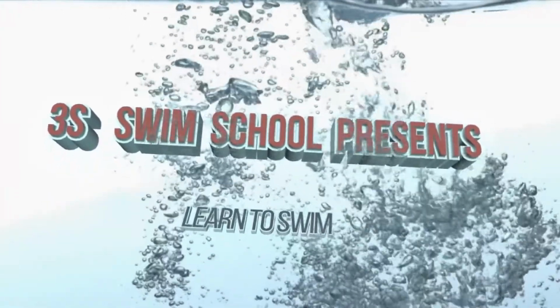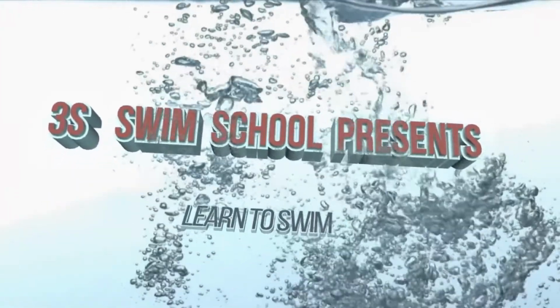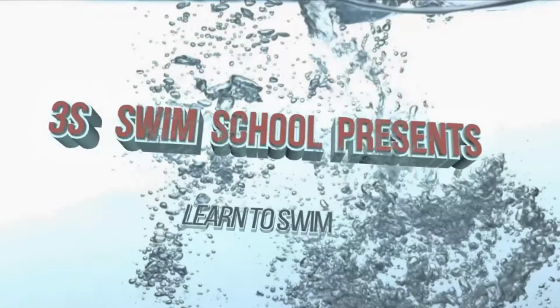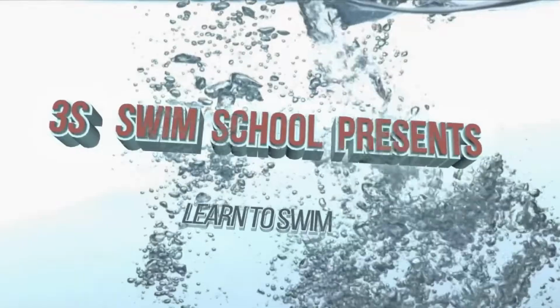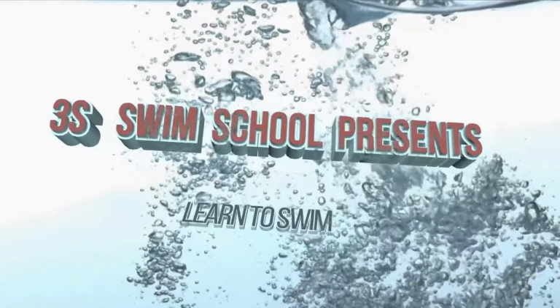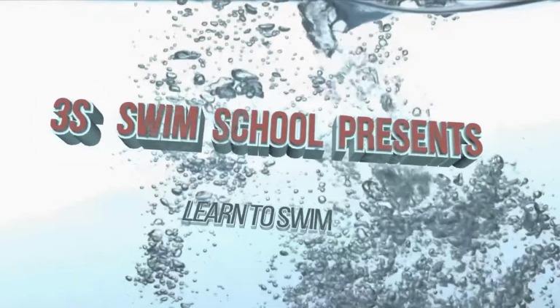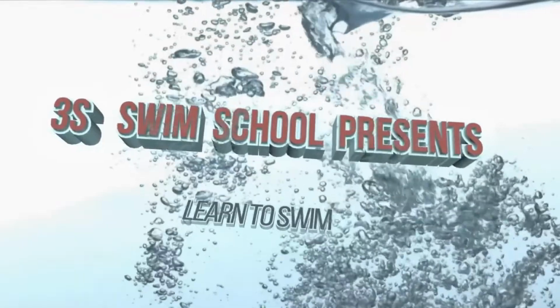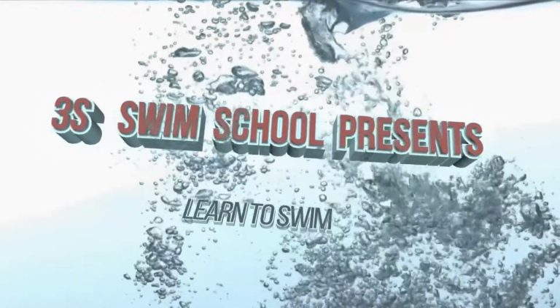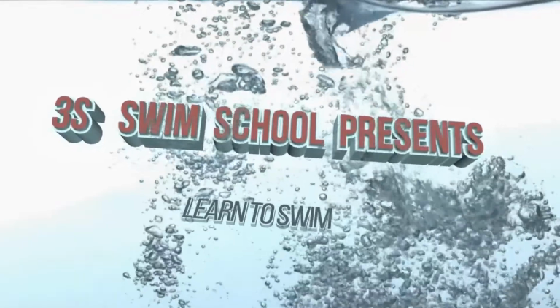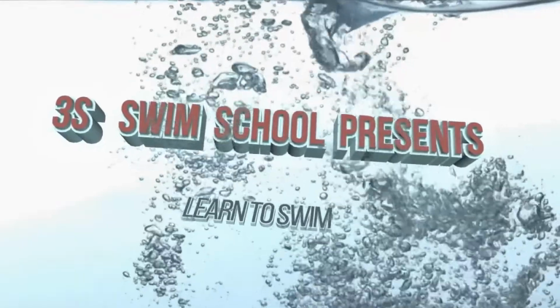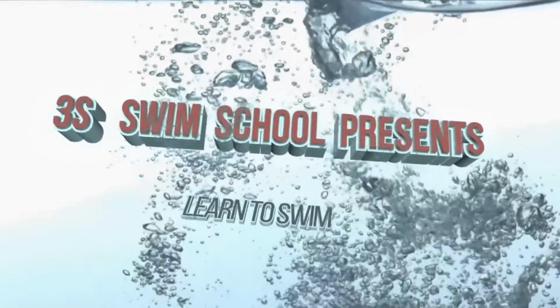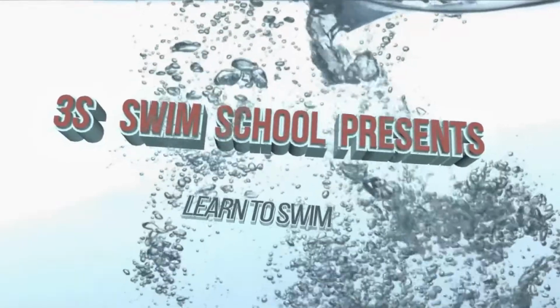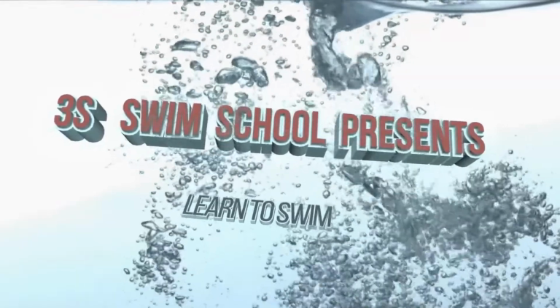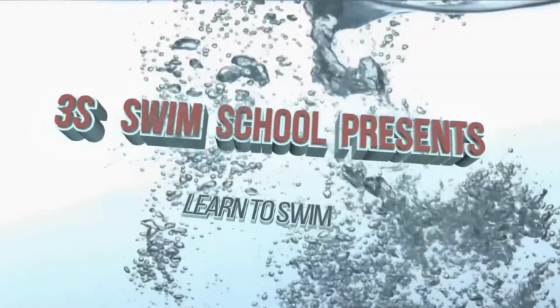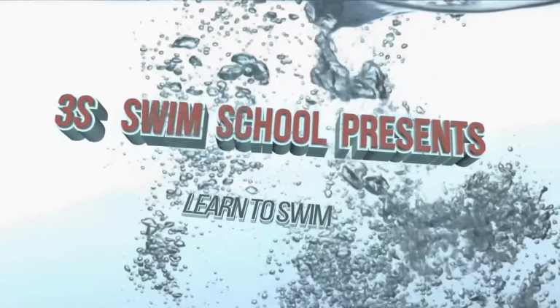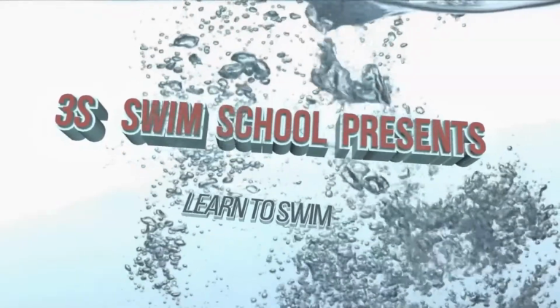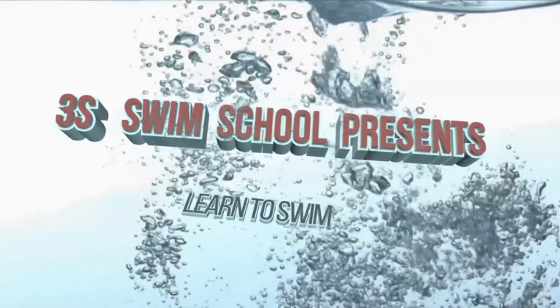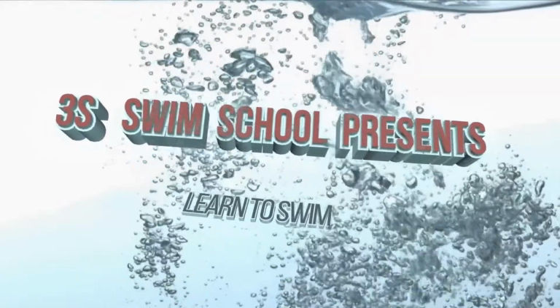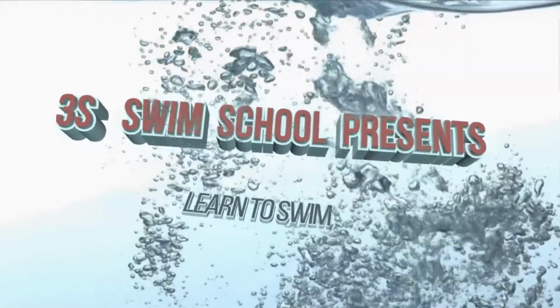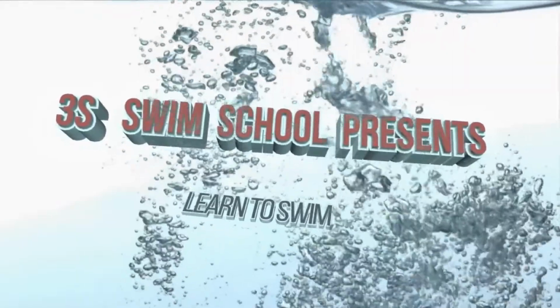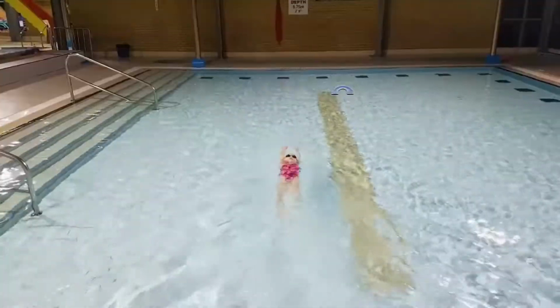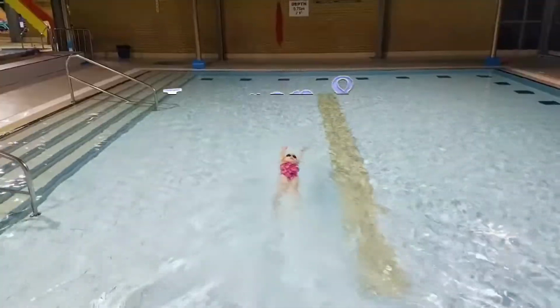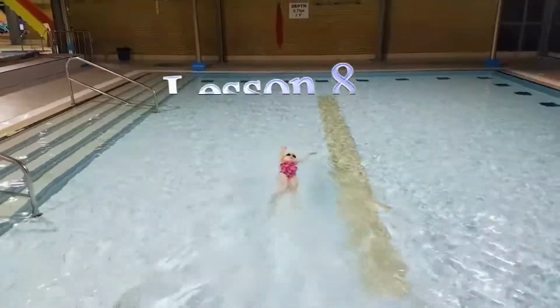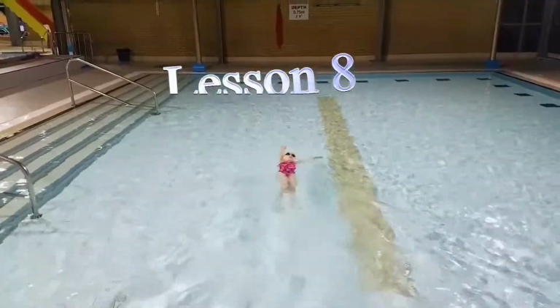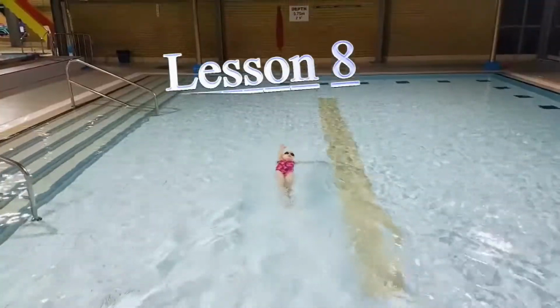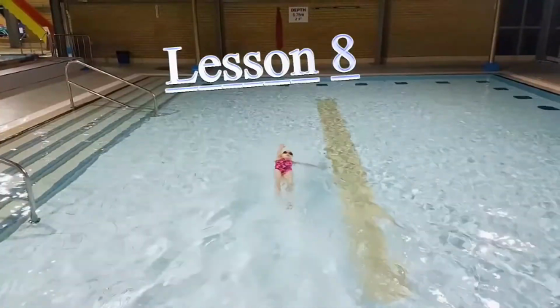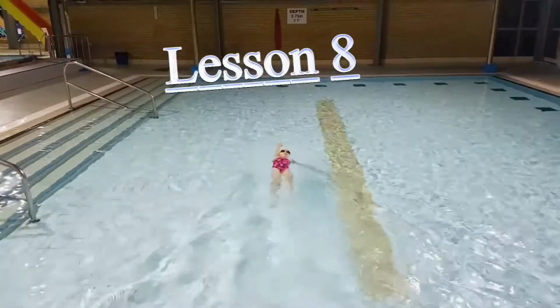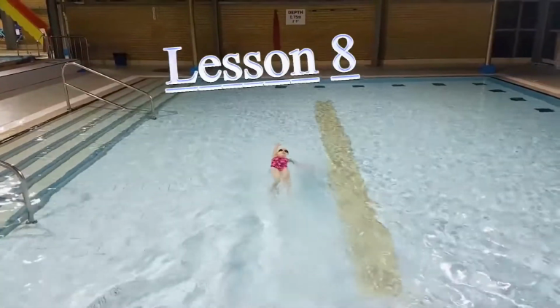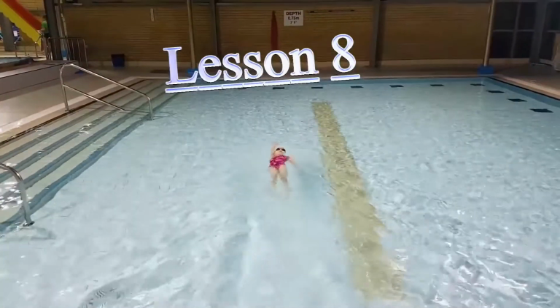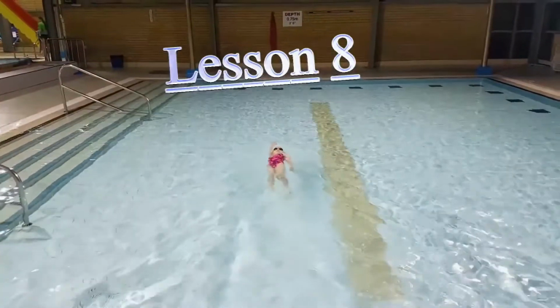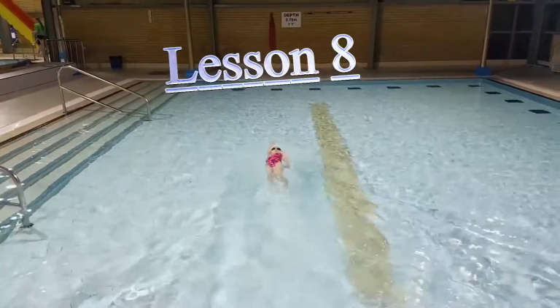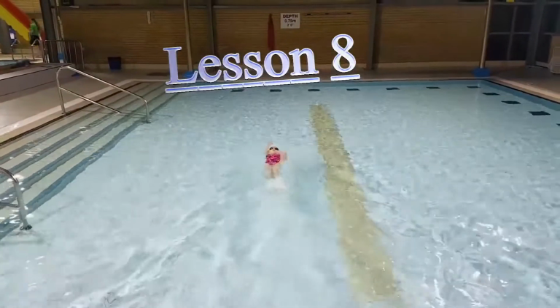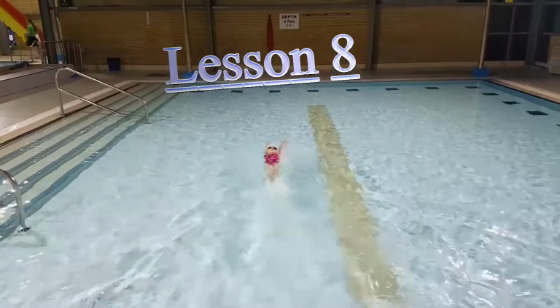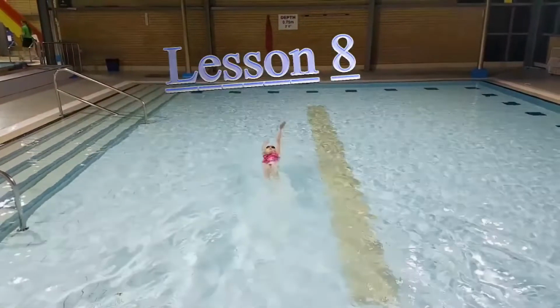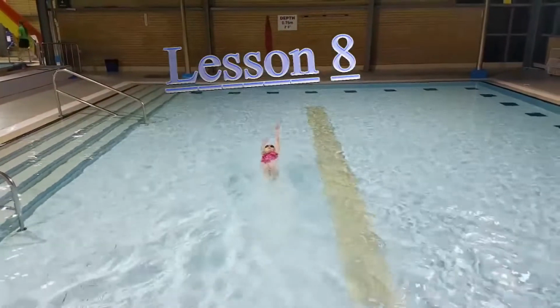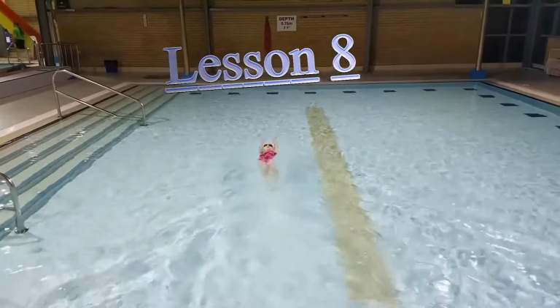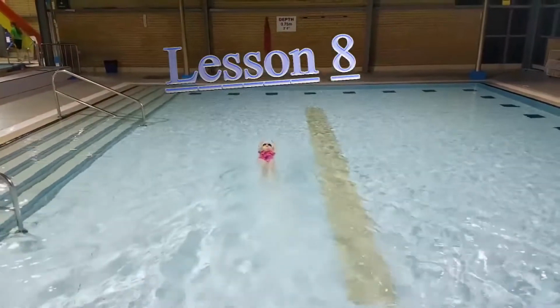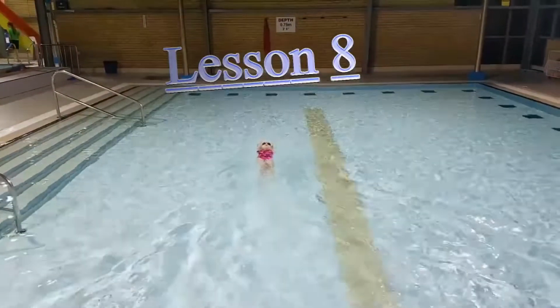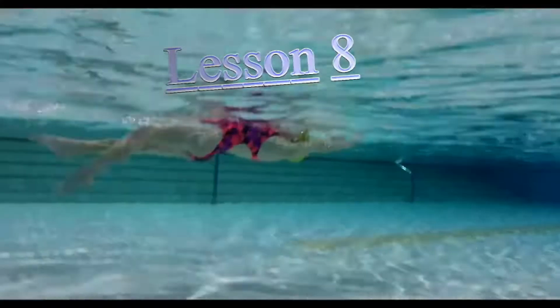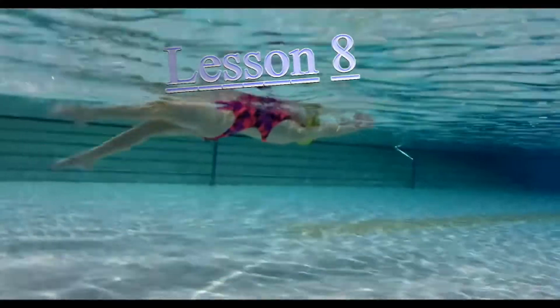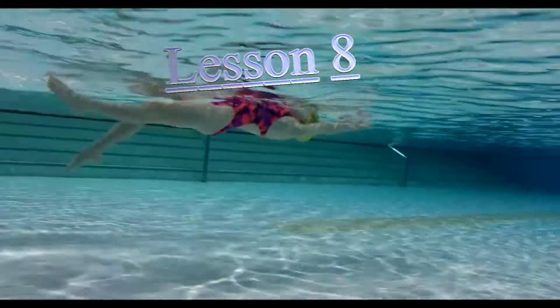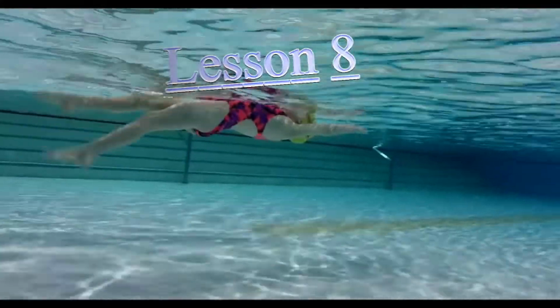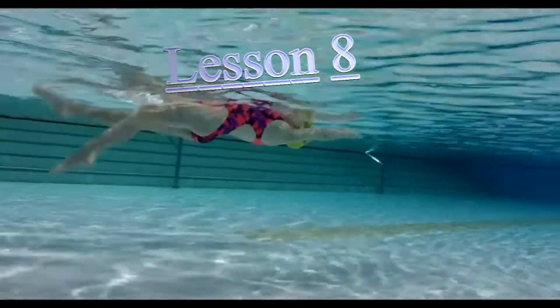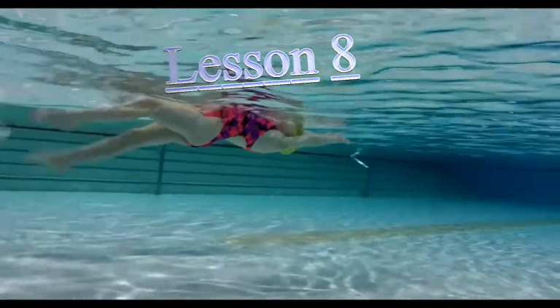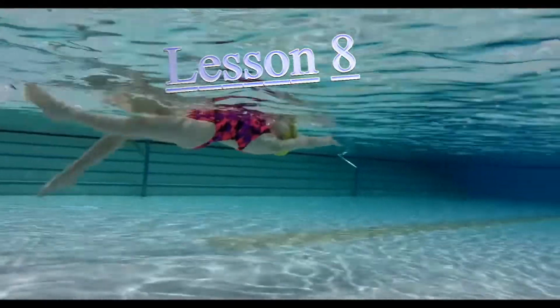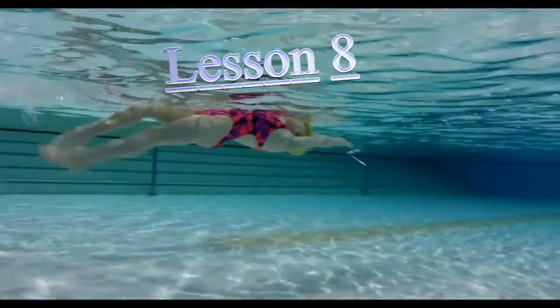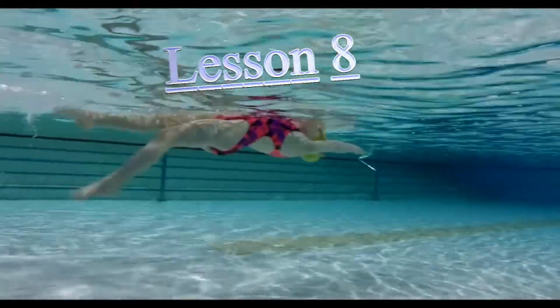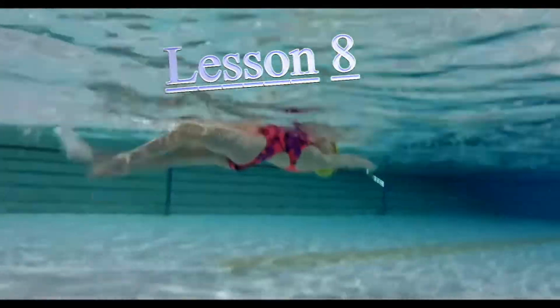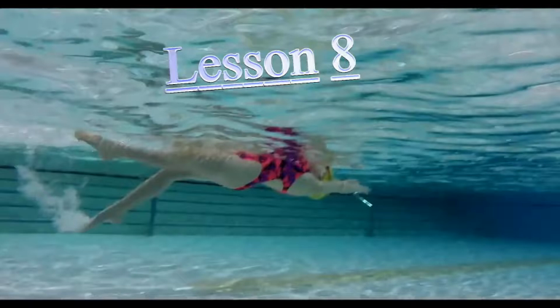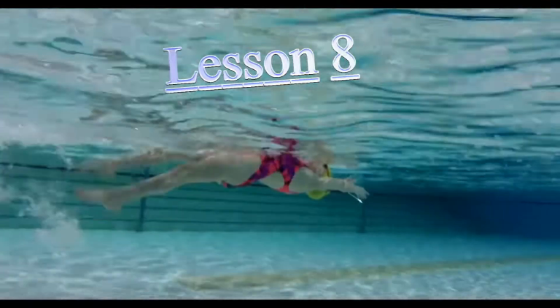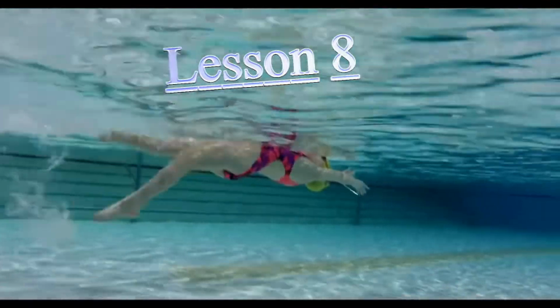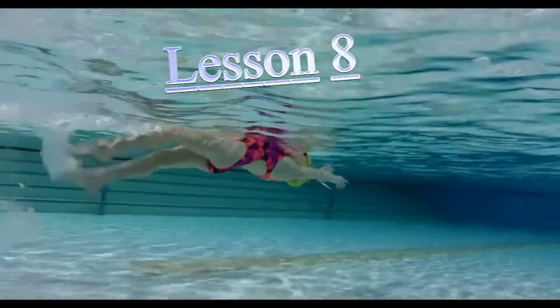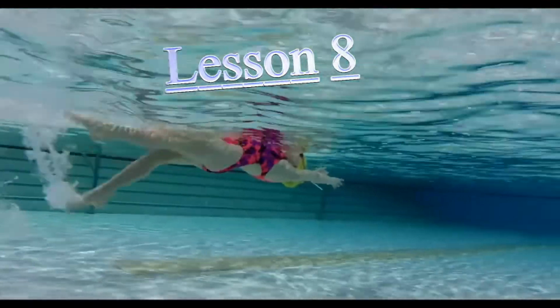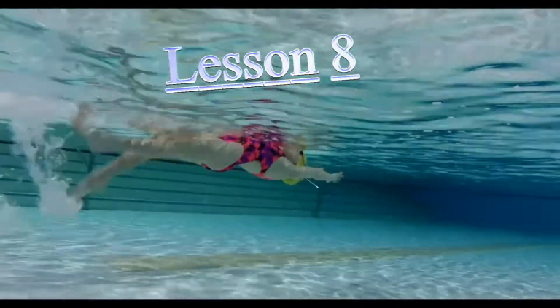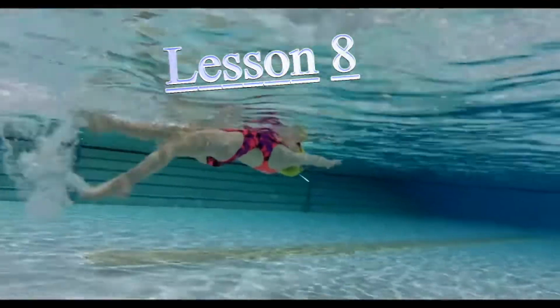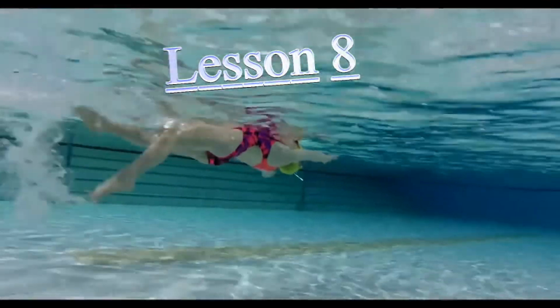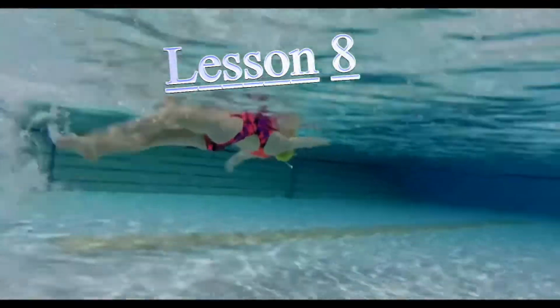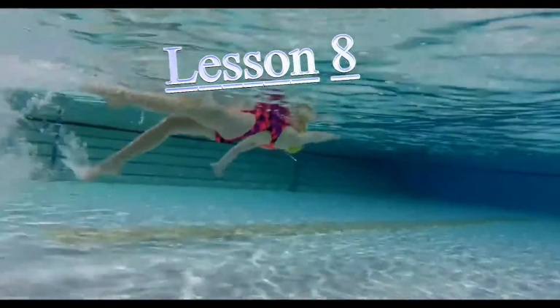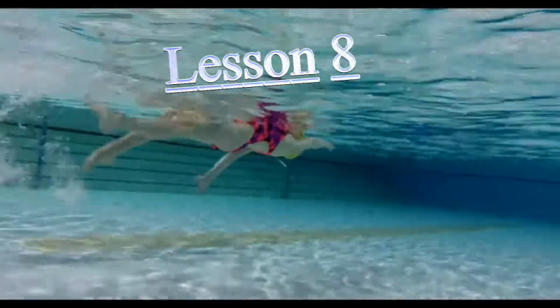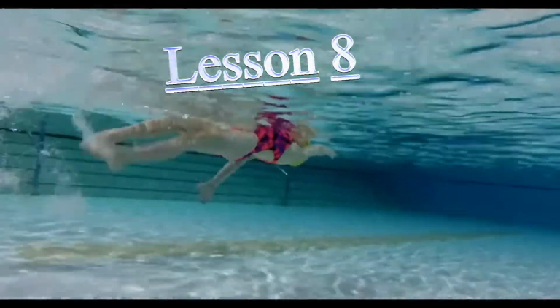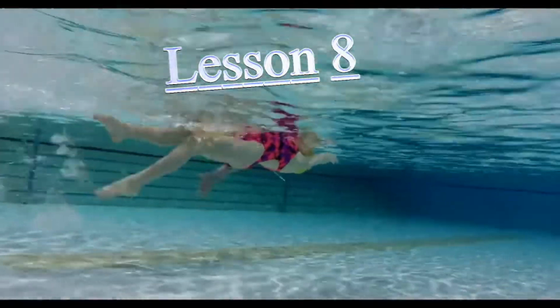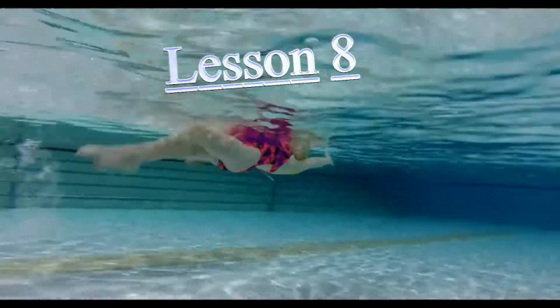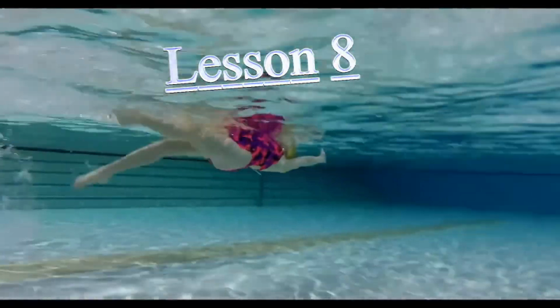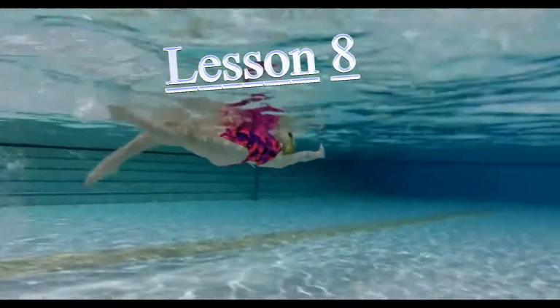Hello my dear athletes. Let's continue learning backstroke and today you will learn how to use your arms while kicking in position 11.